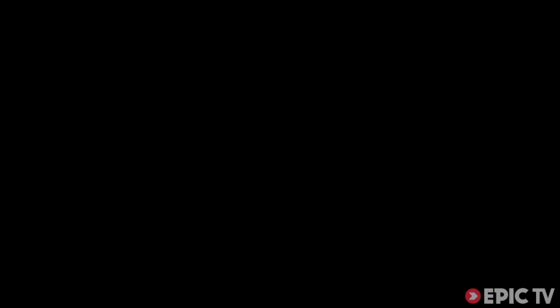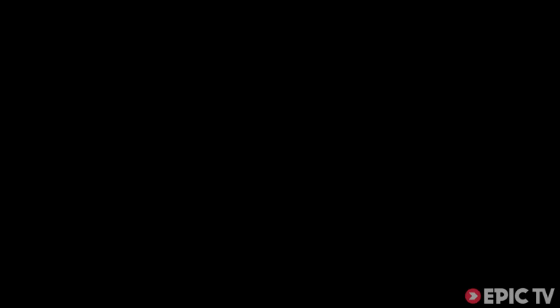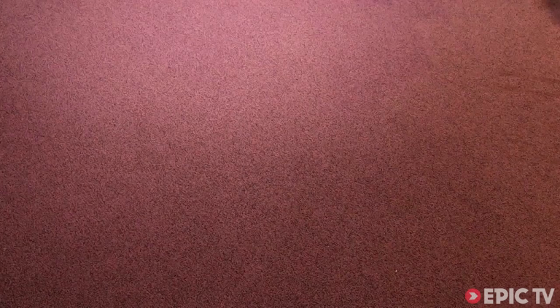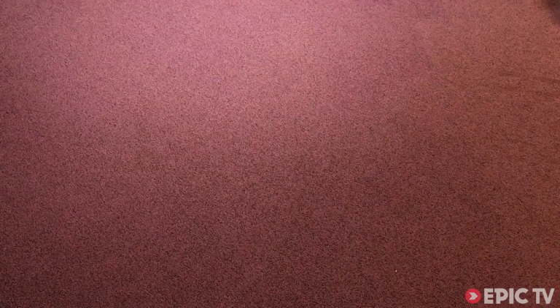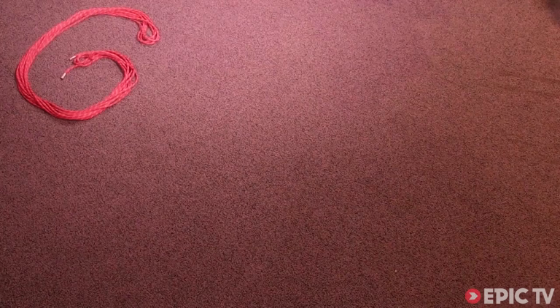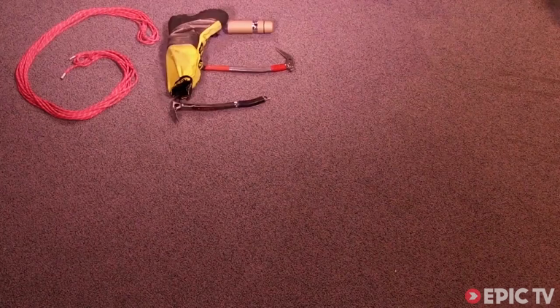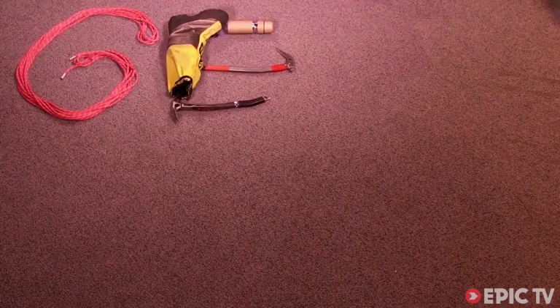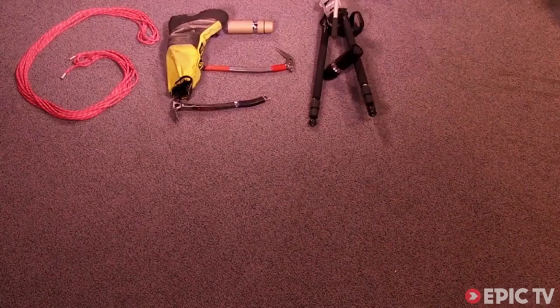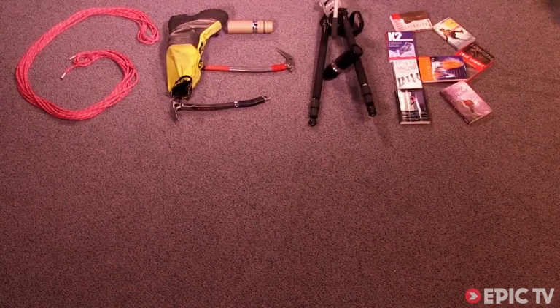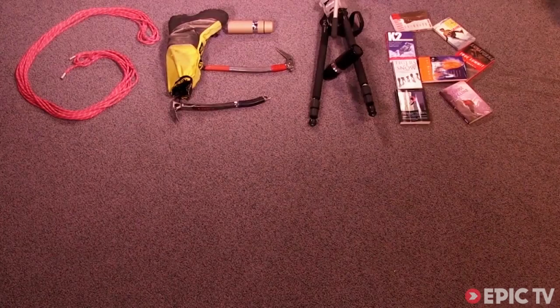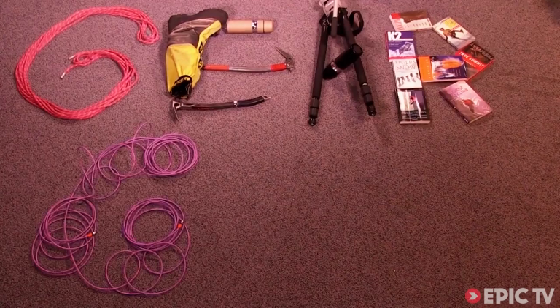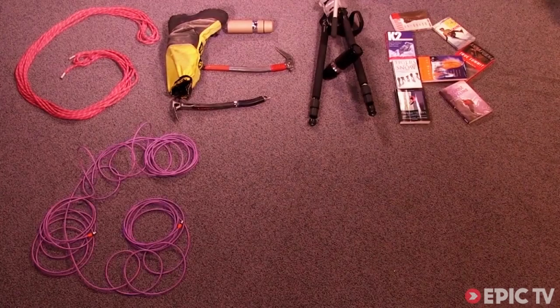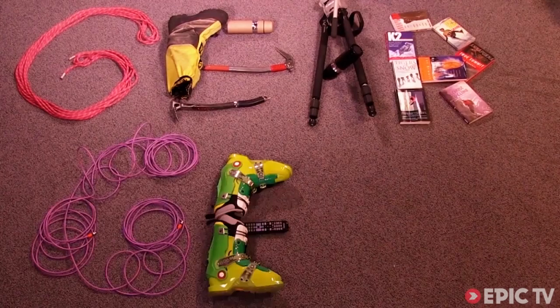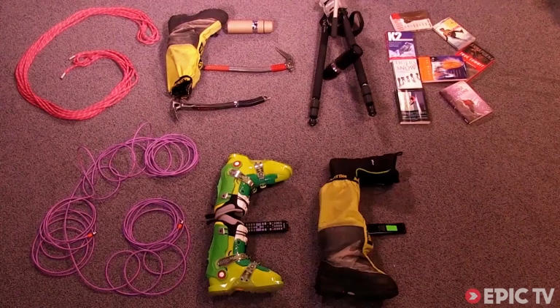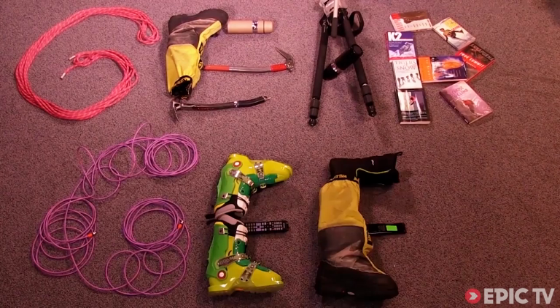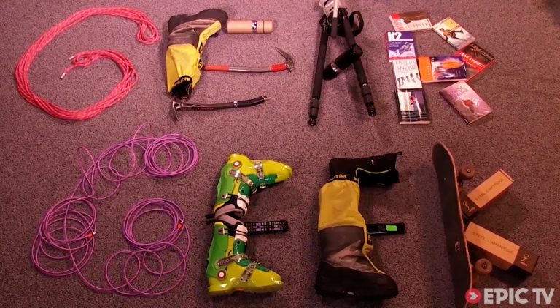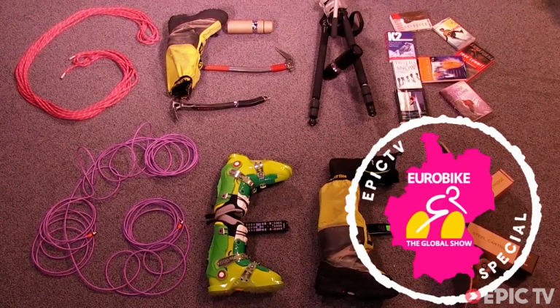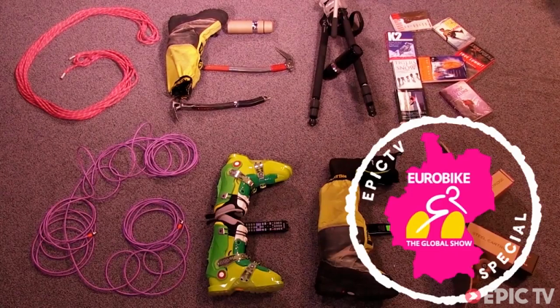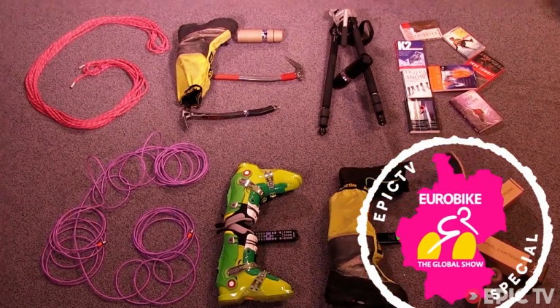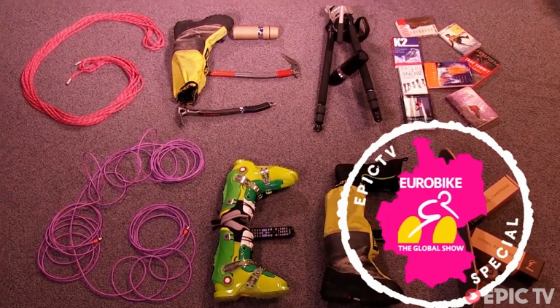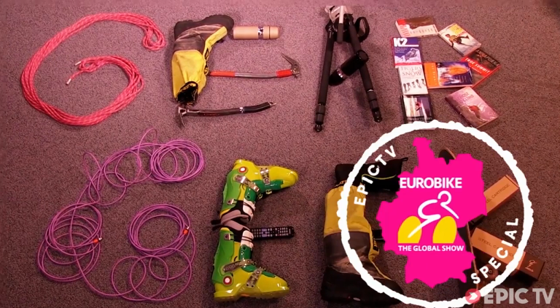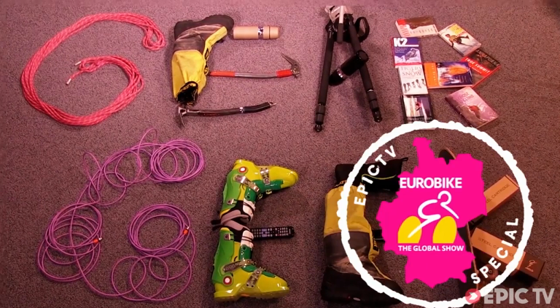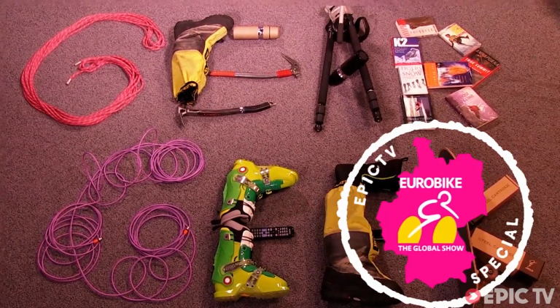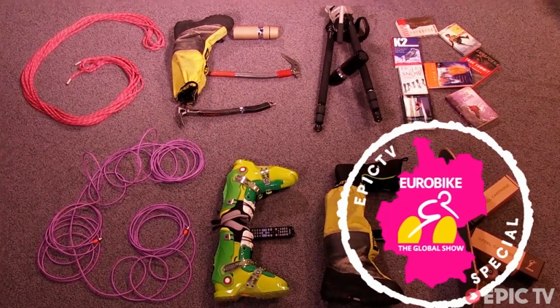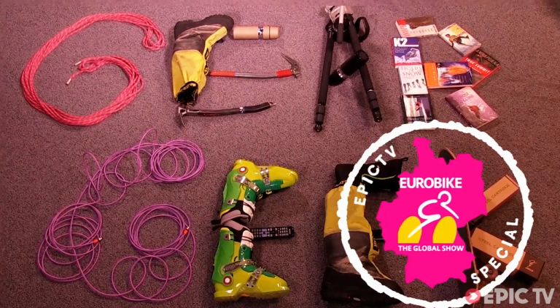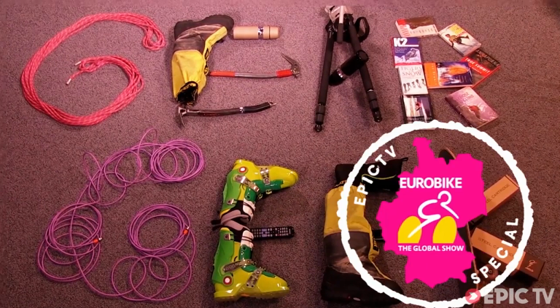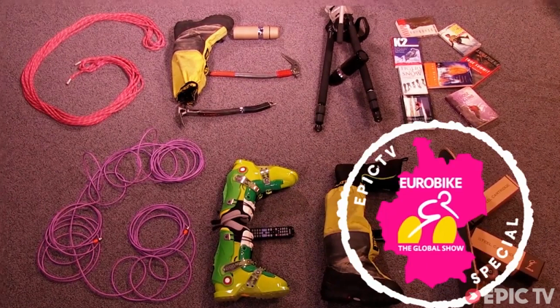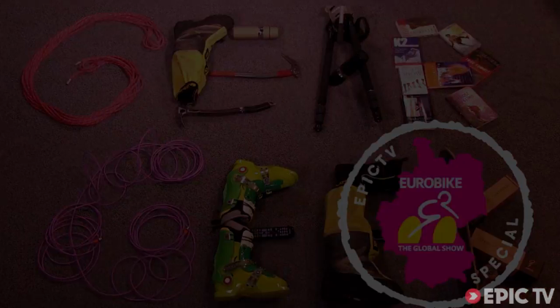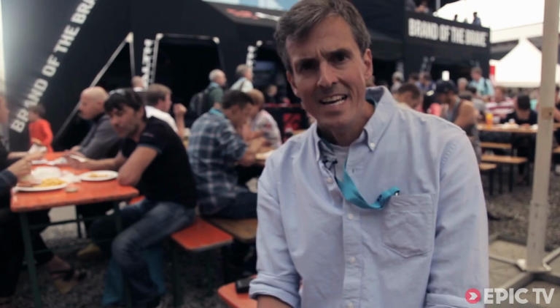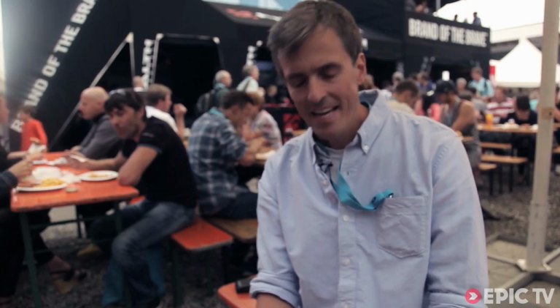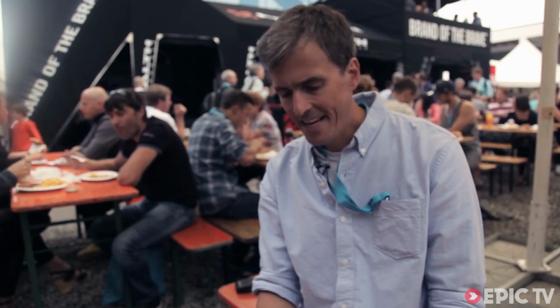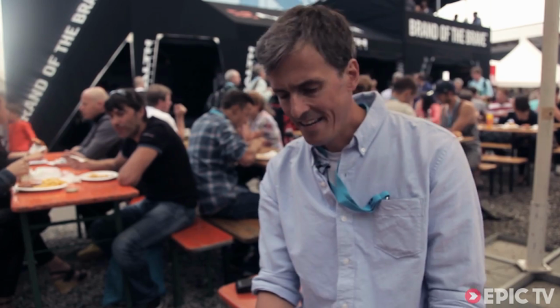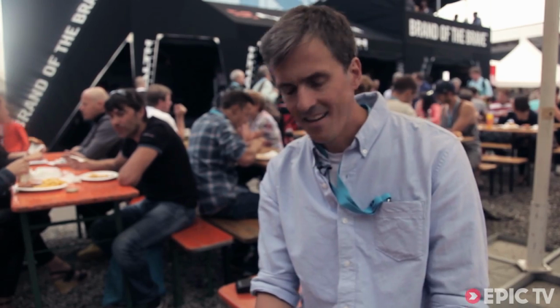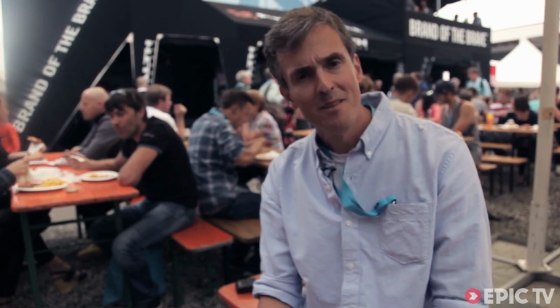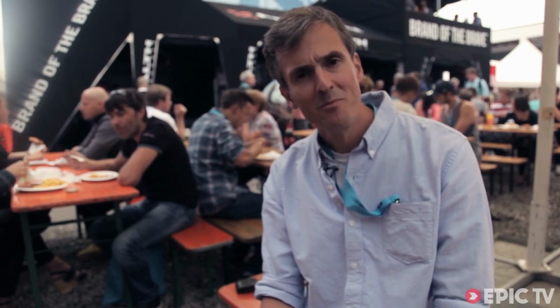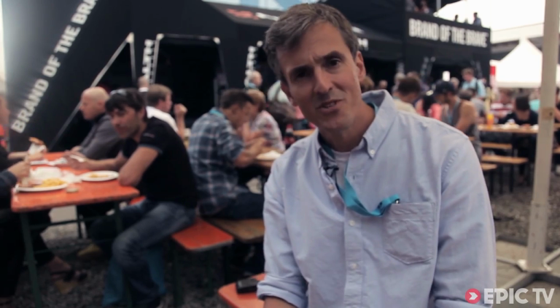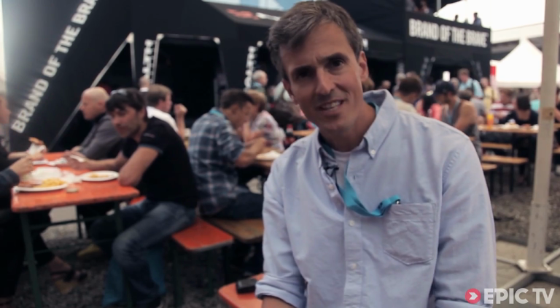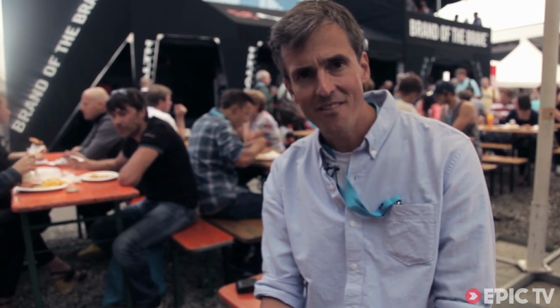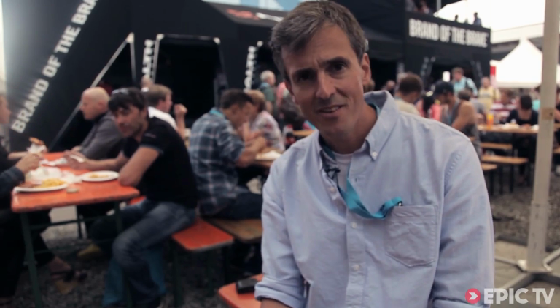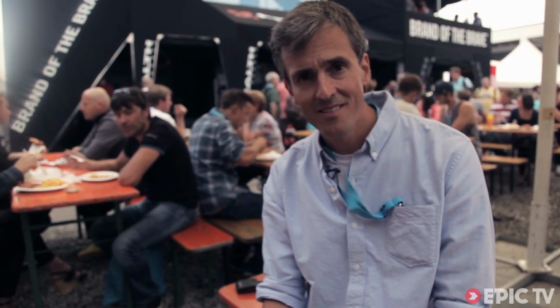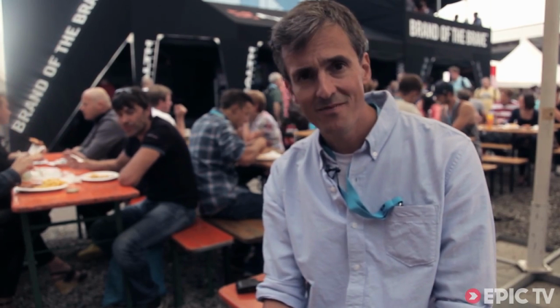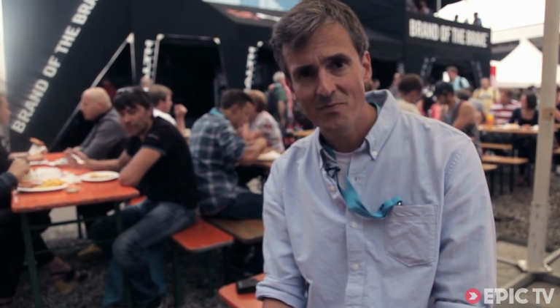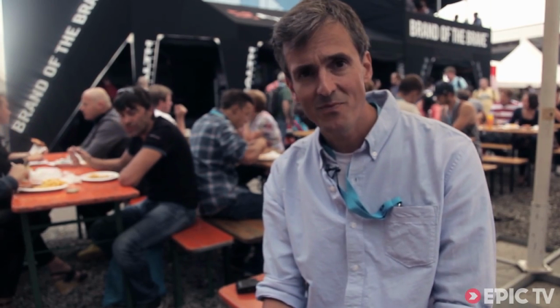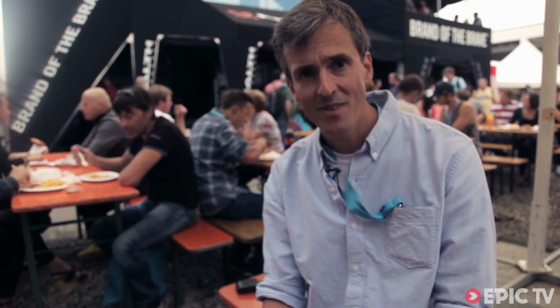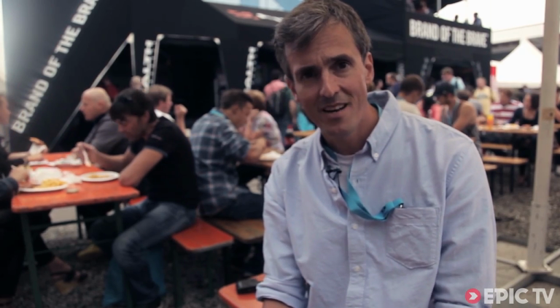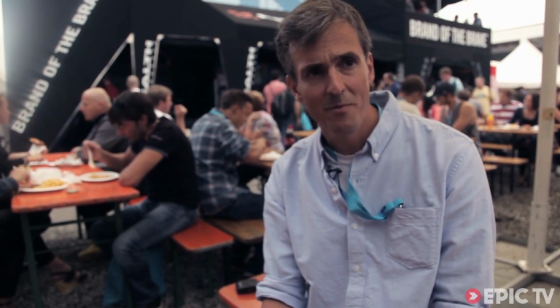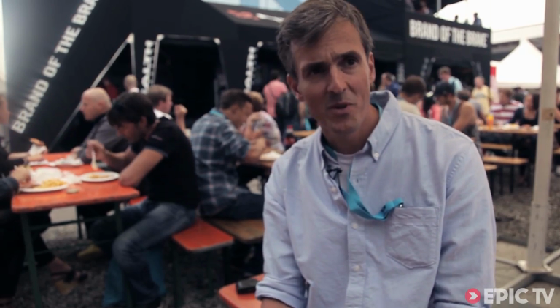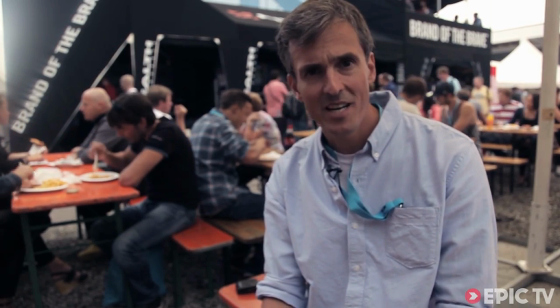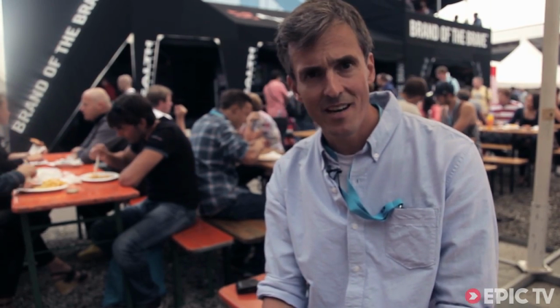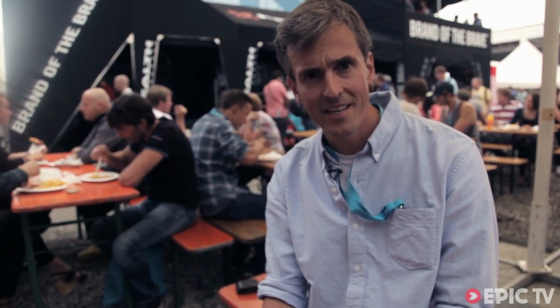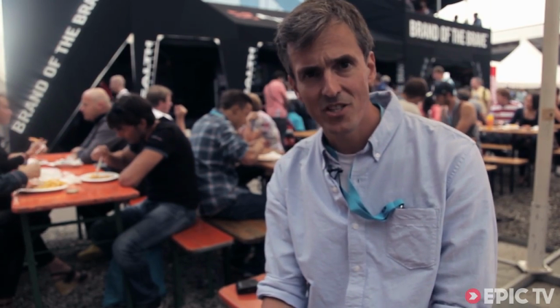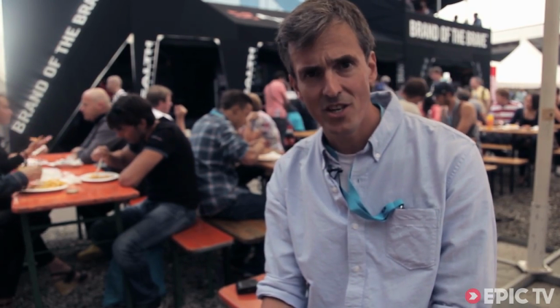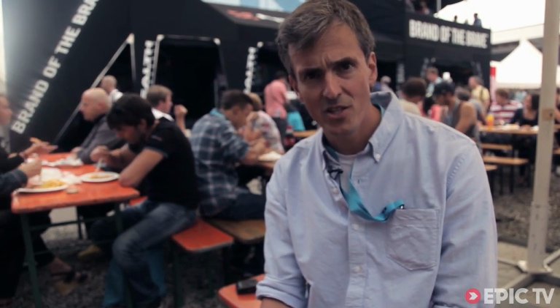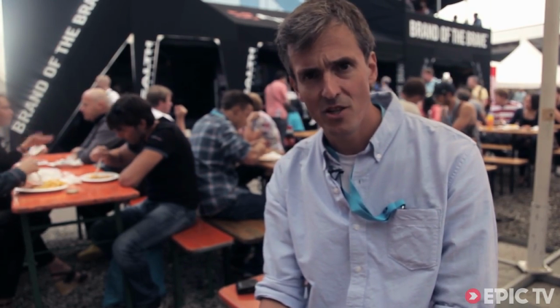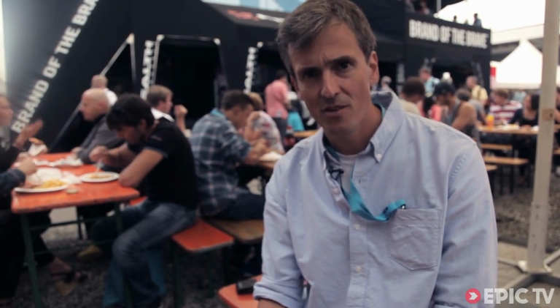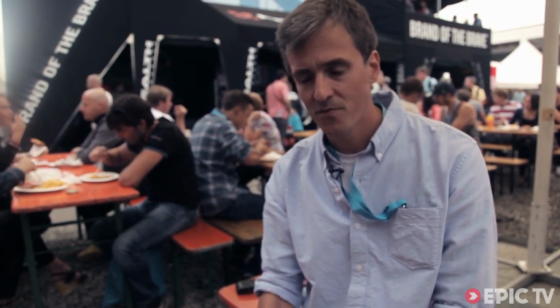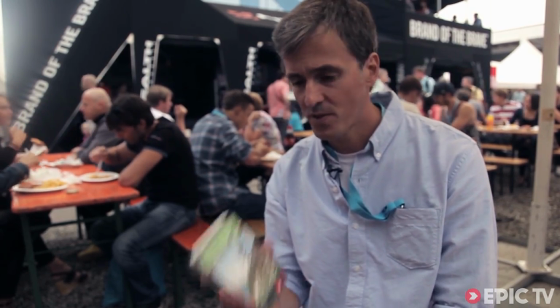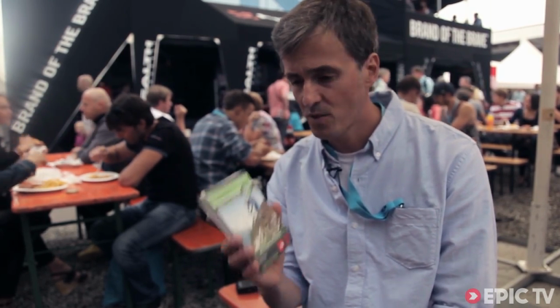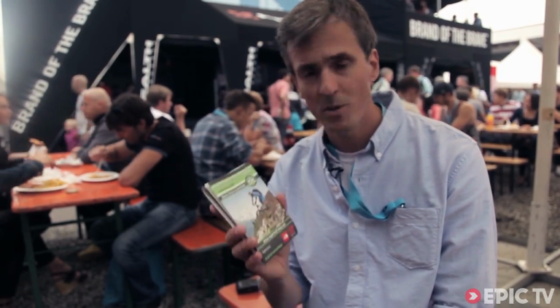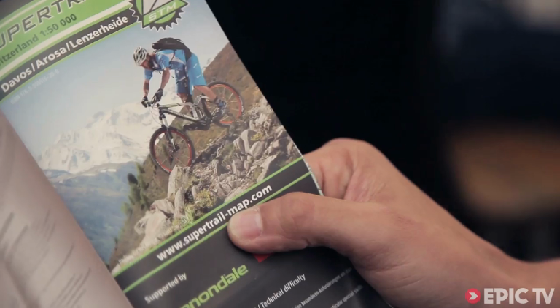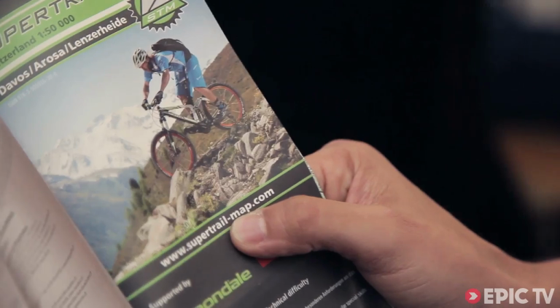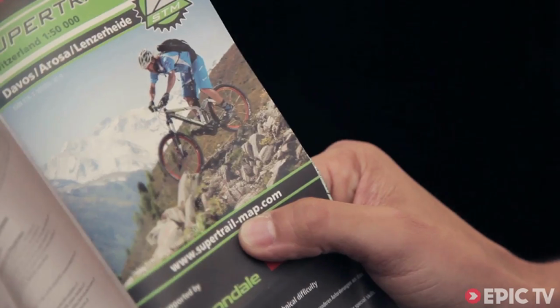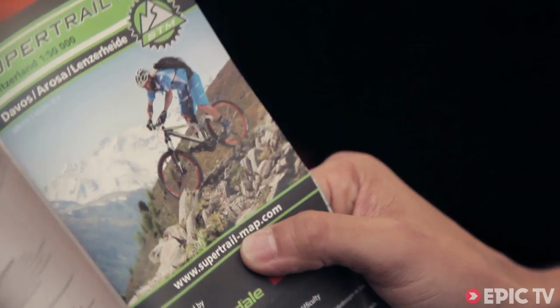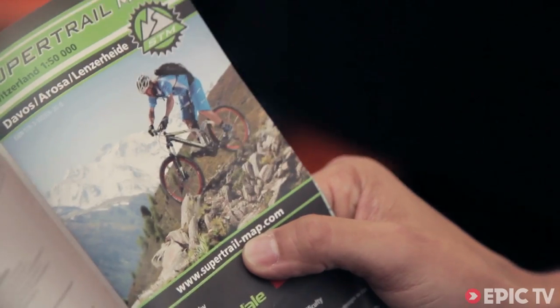Gear Geek. Hey, I'm Stefan. I'm the guy in charge of Supertrail Maps.